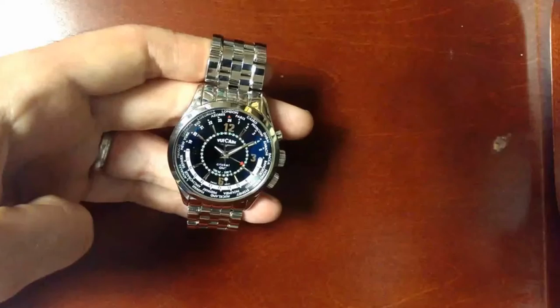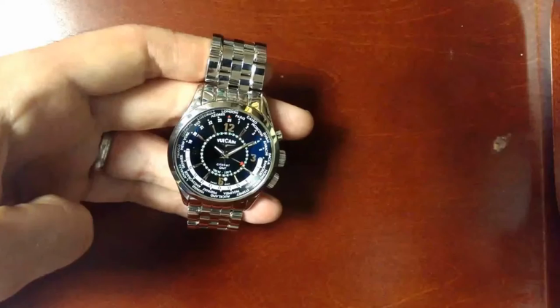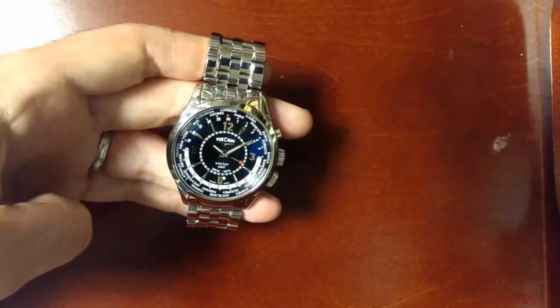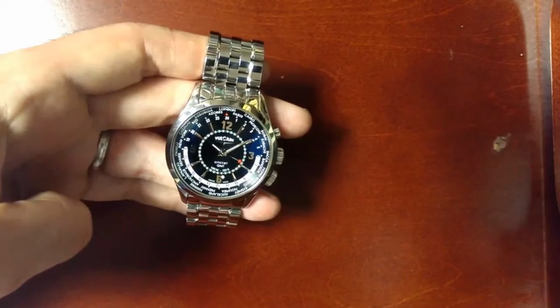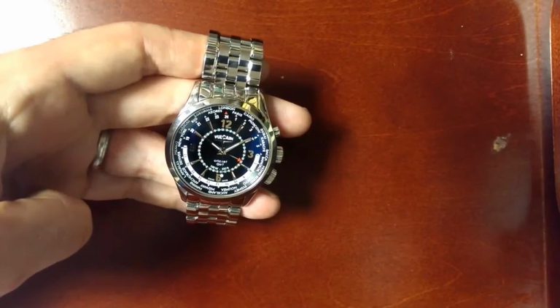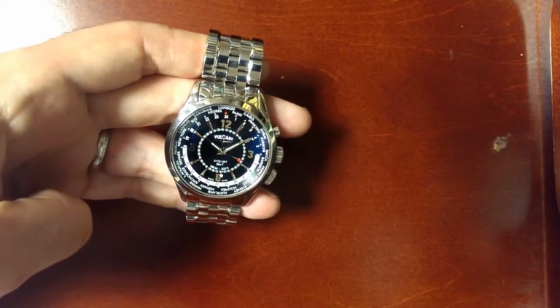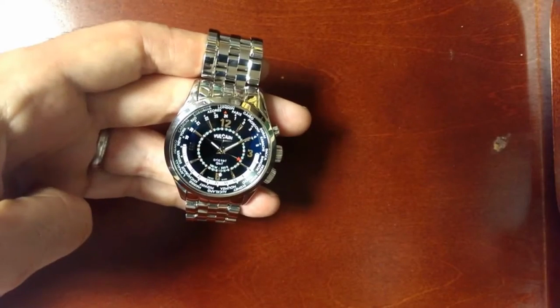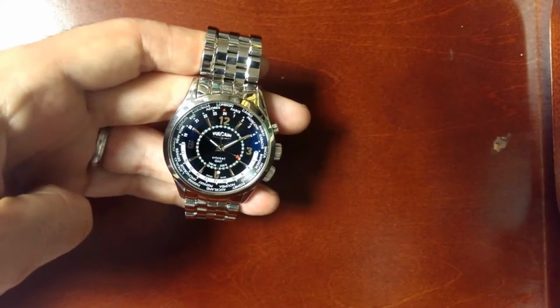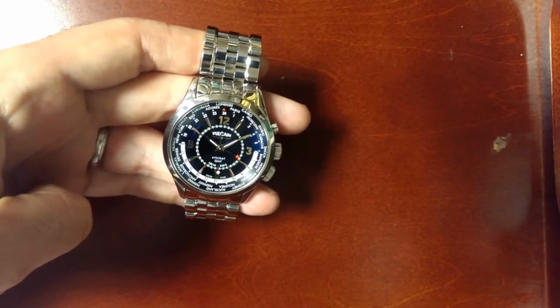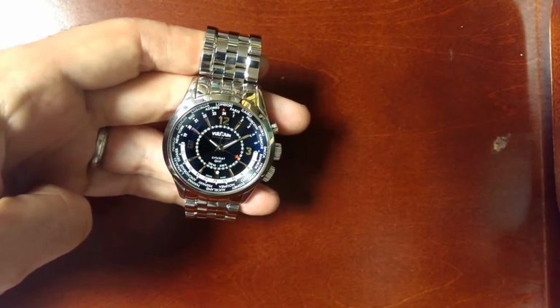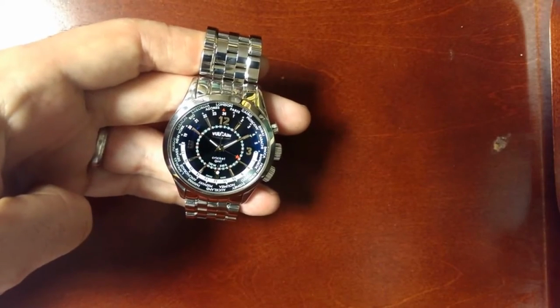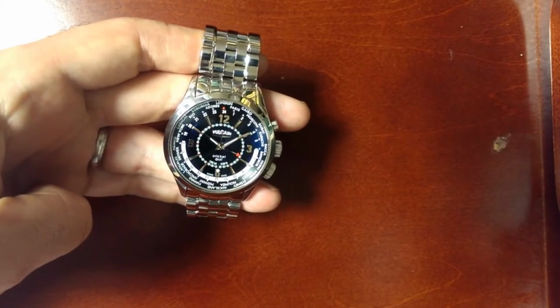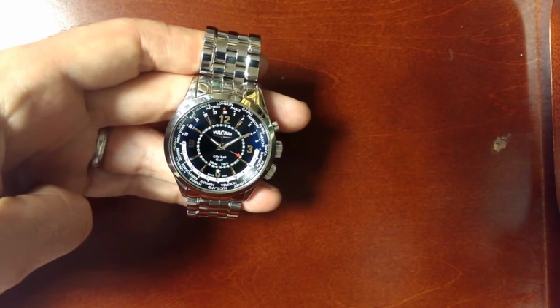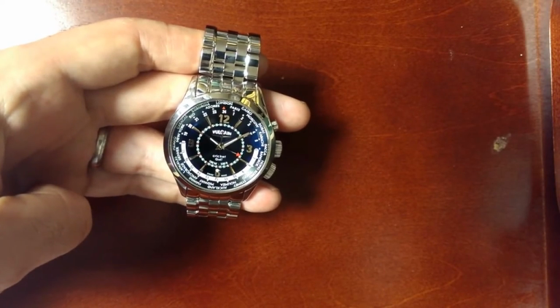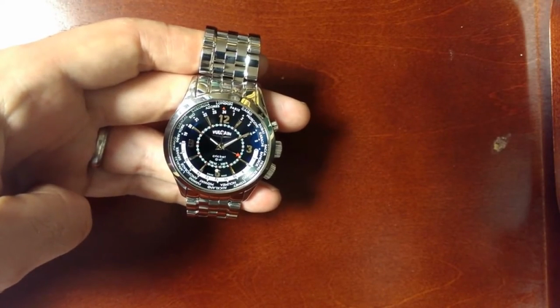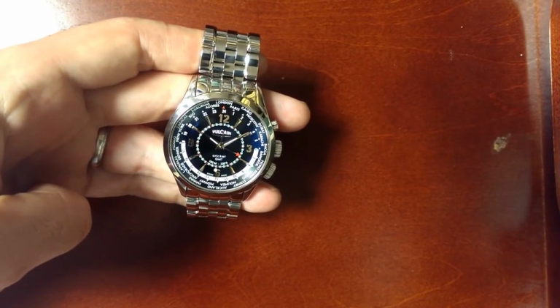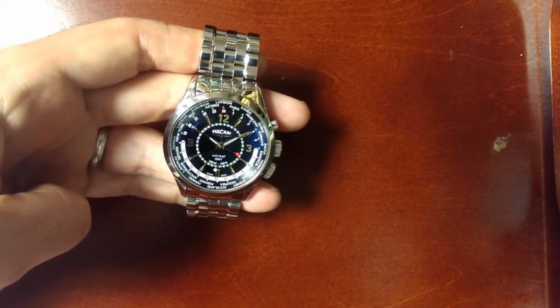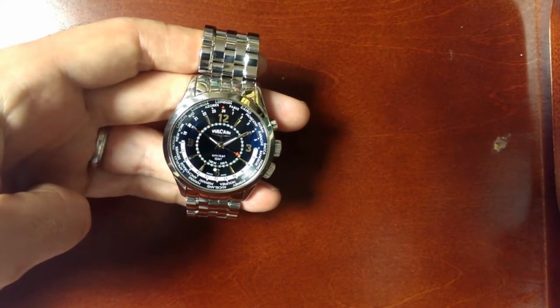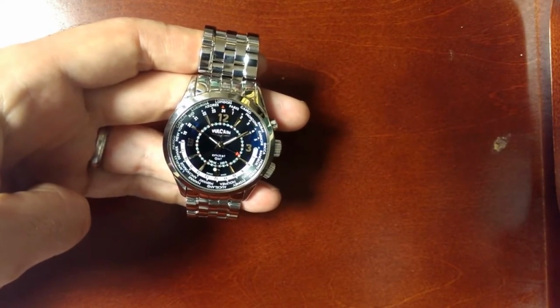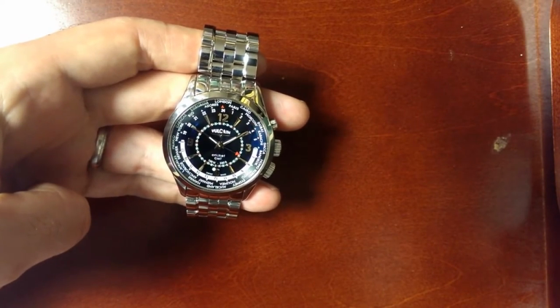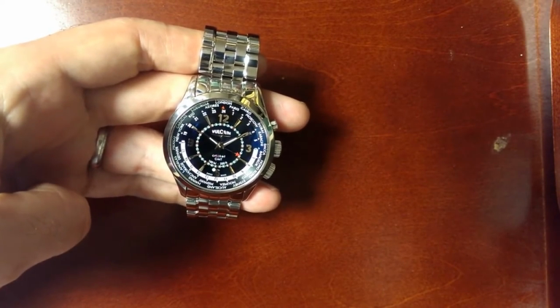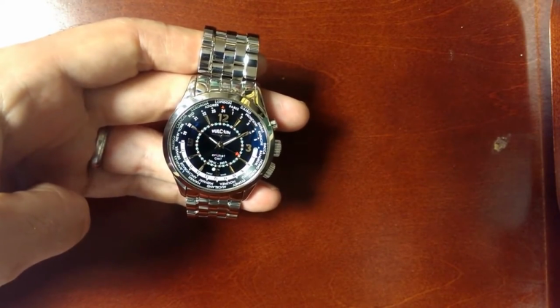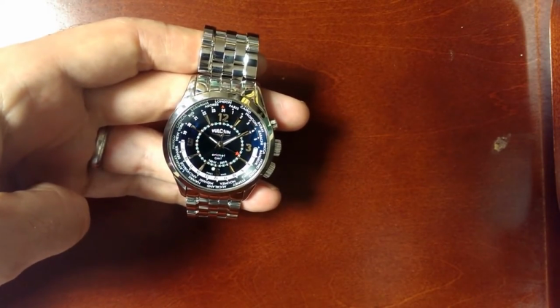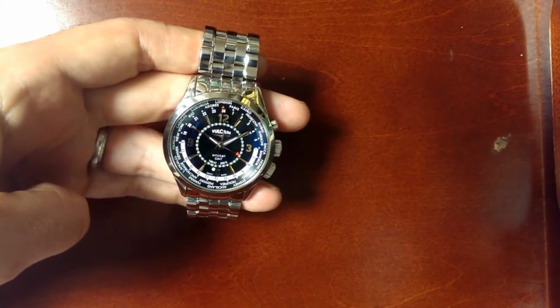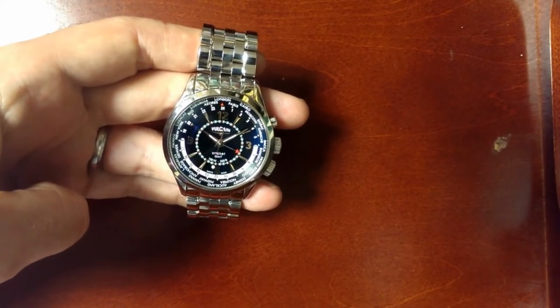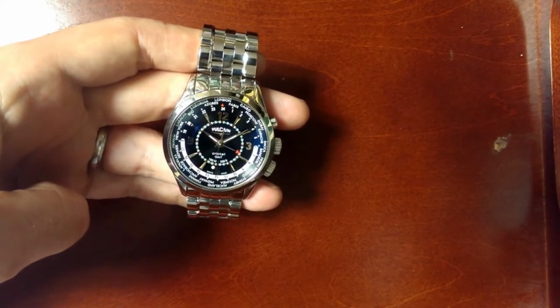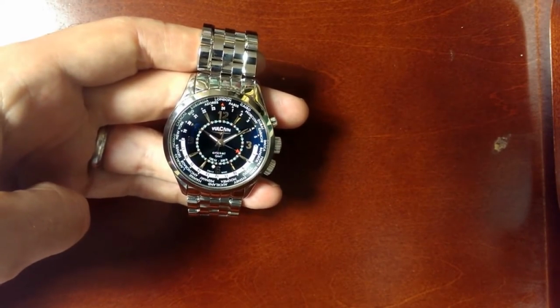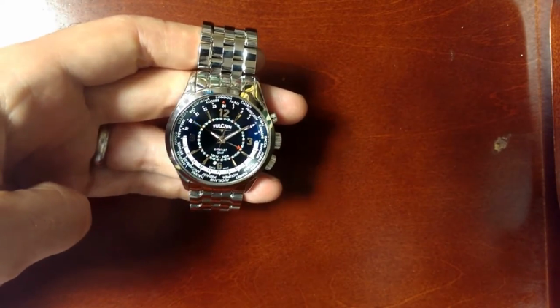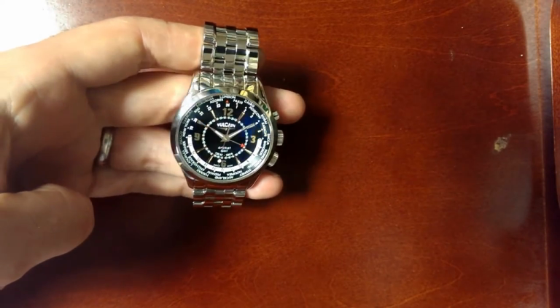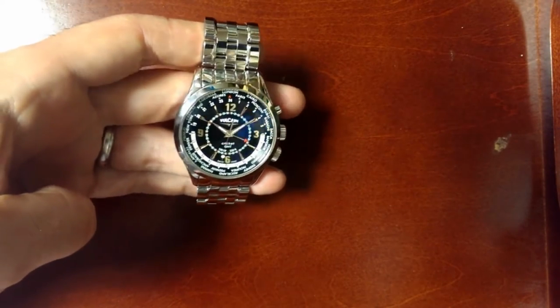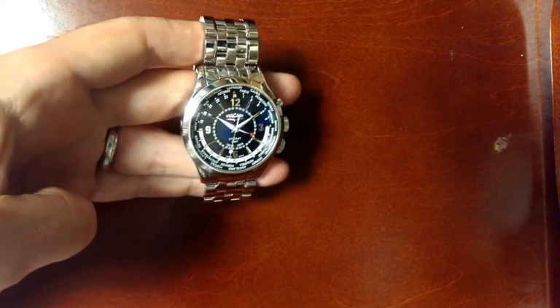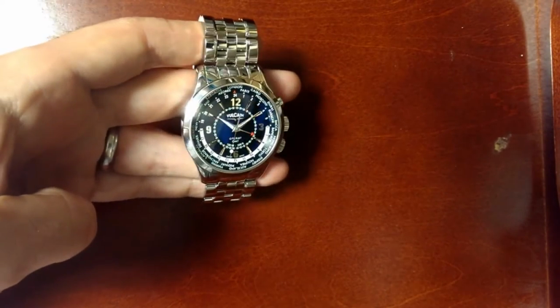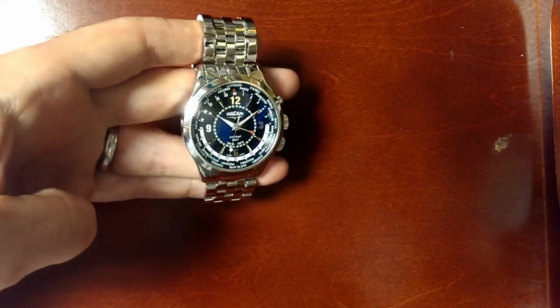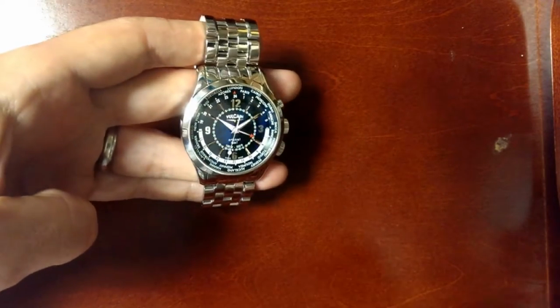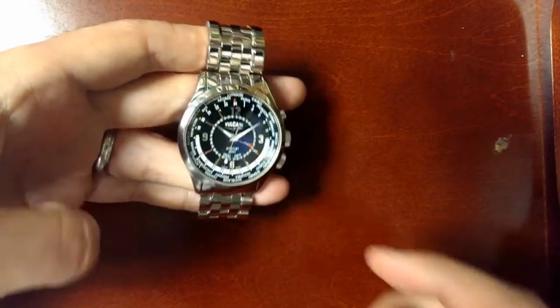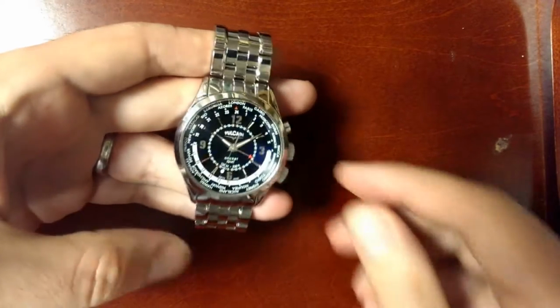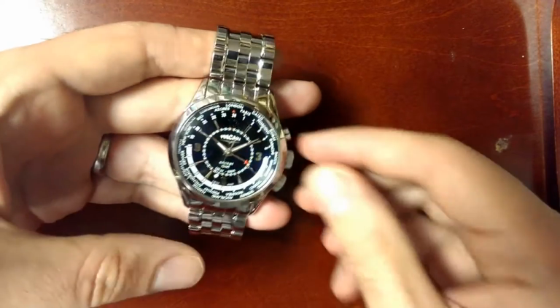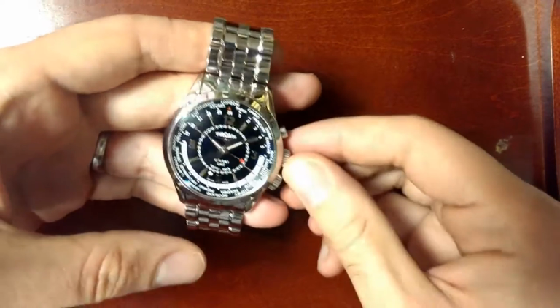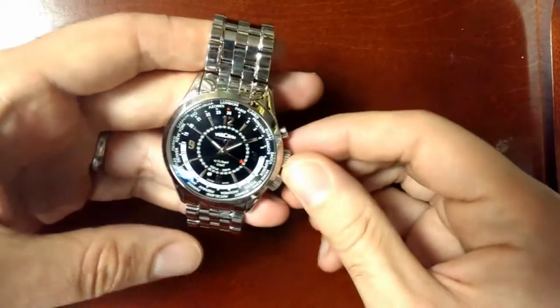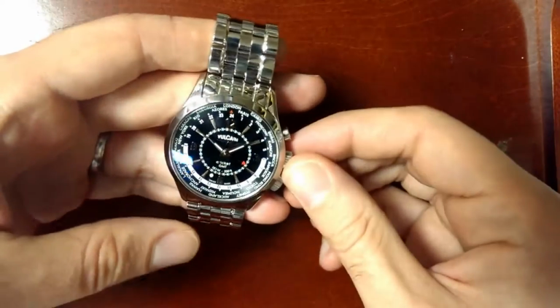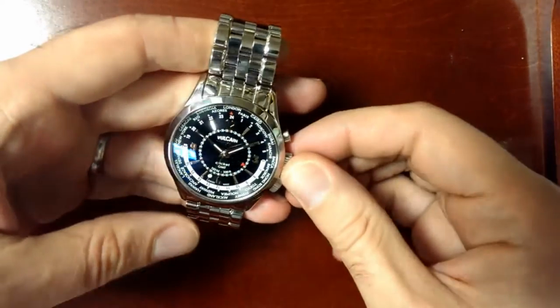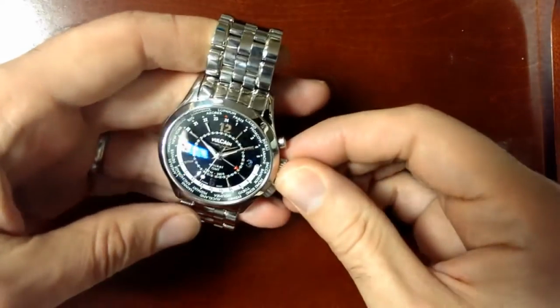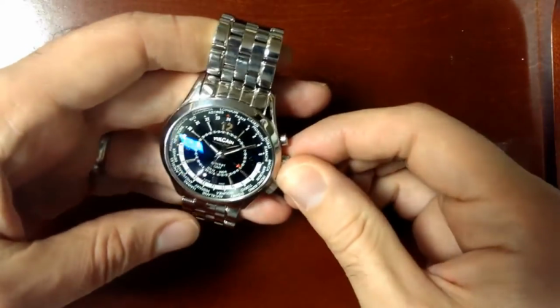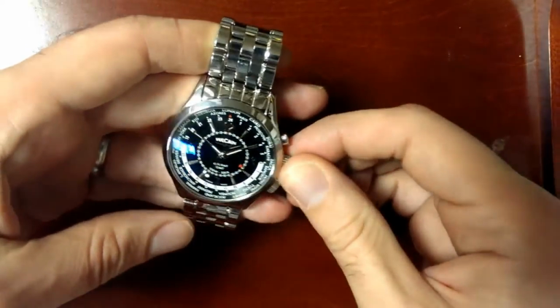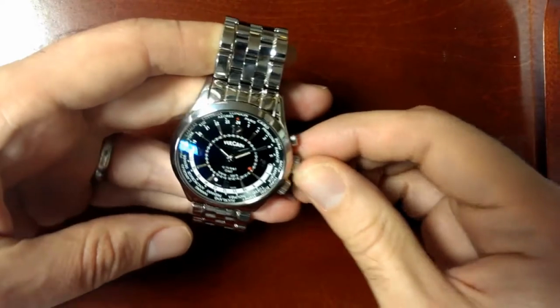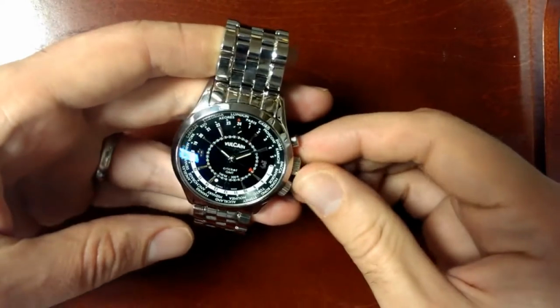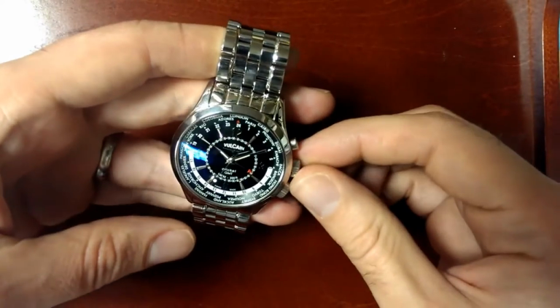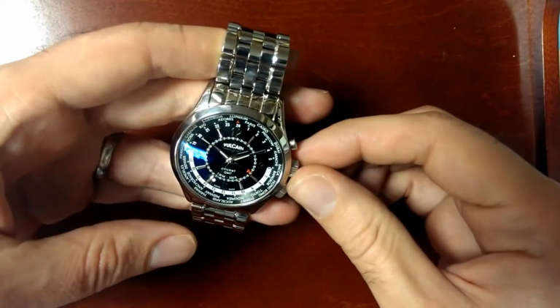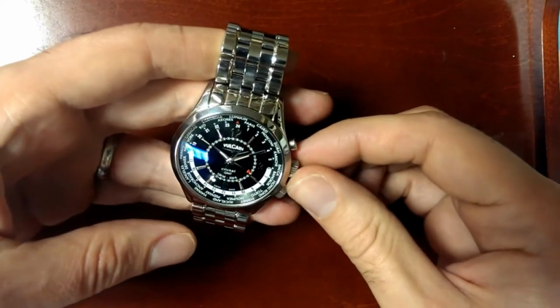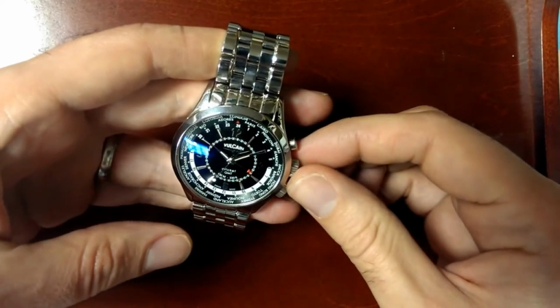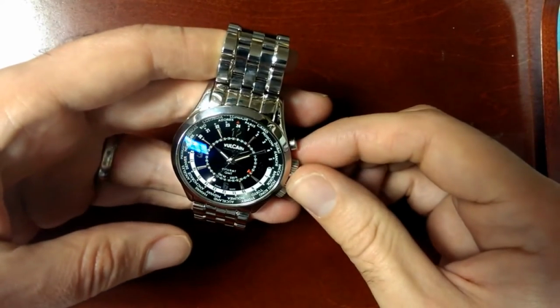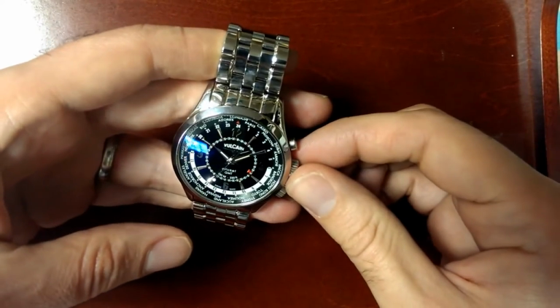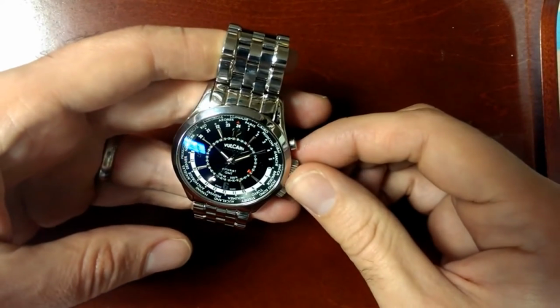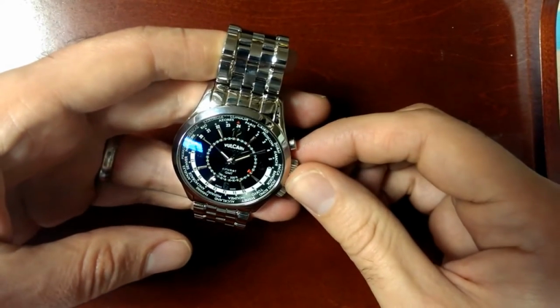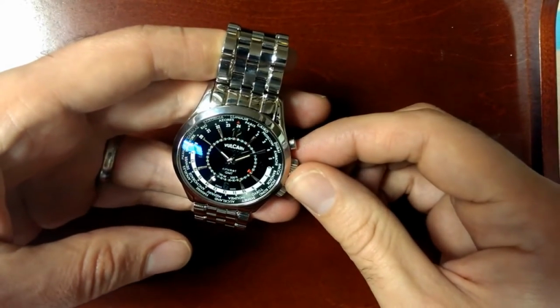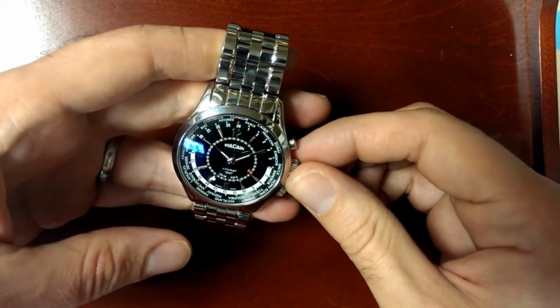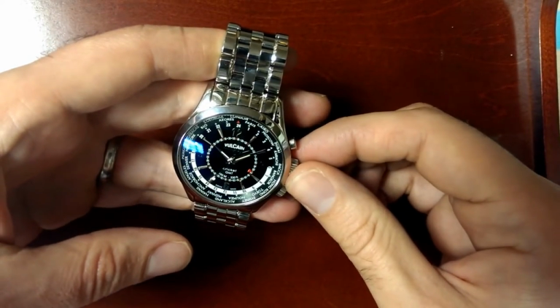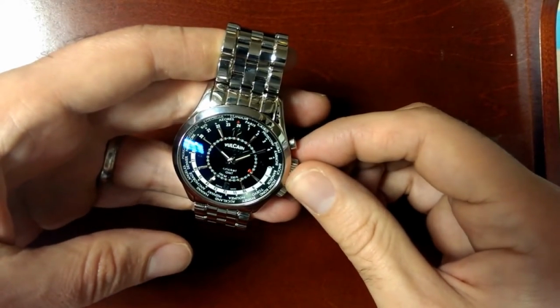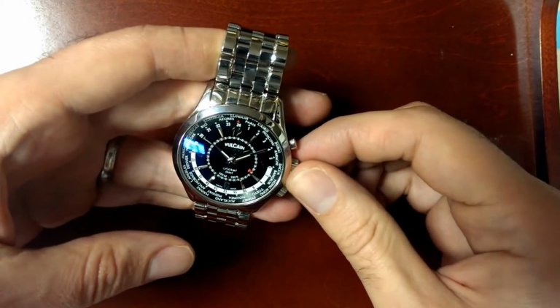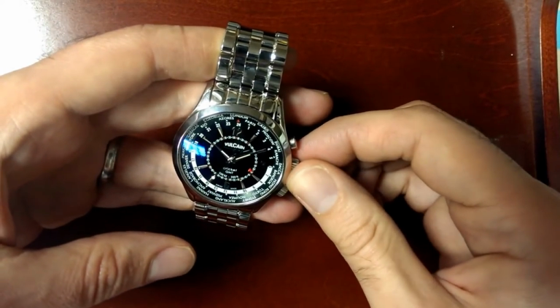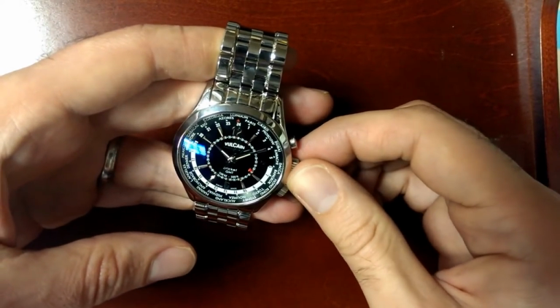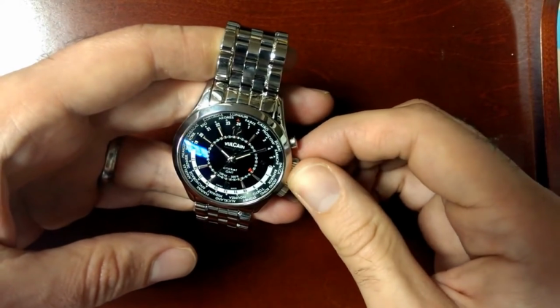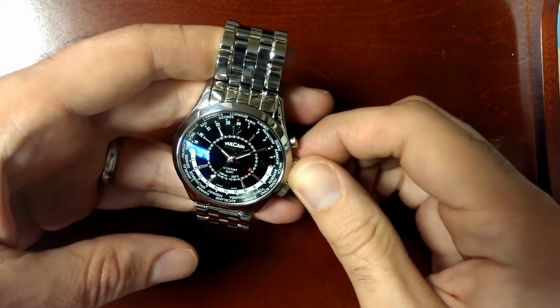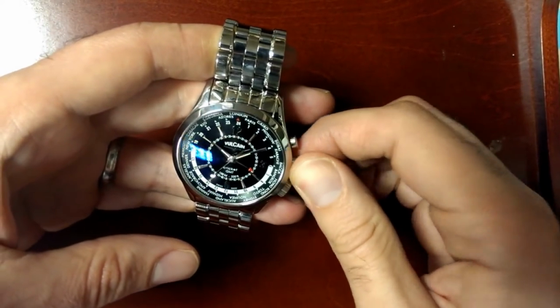Hi, this is Cory with Bernard Watch. Today I'm sharing the Vulcane Cricut GMT with you to show you how loud this alarm is.